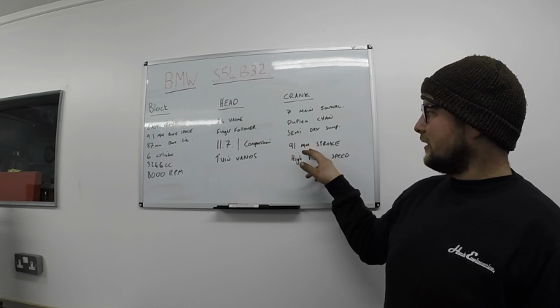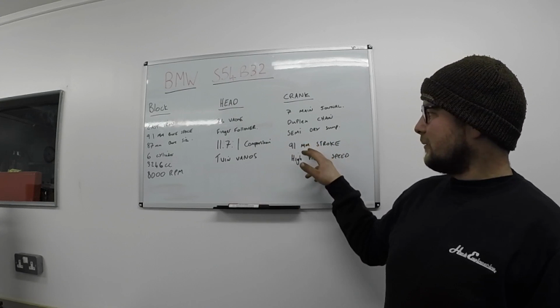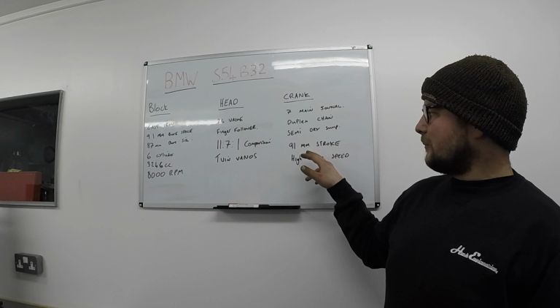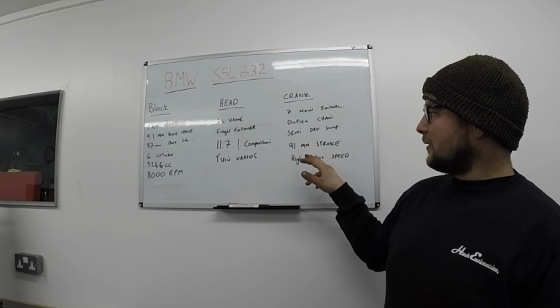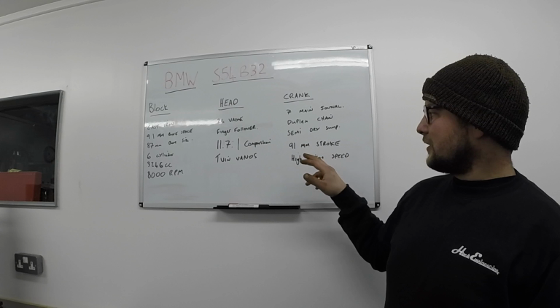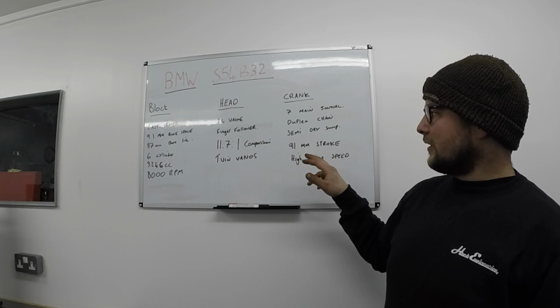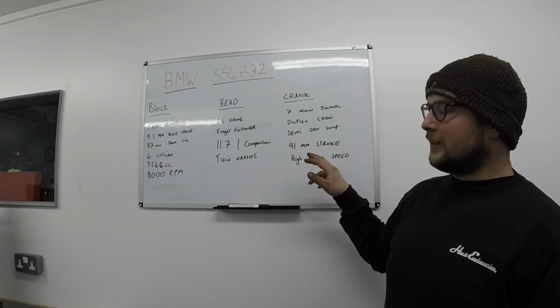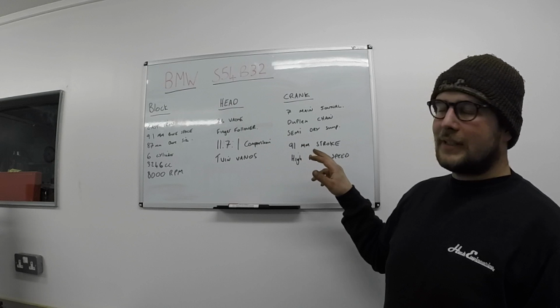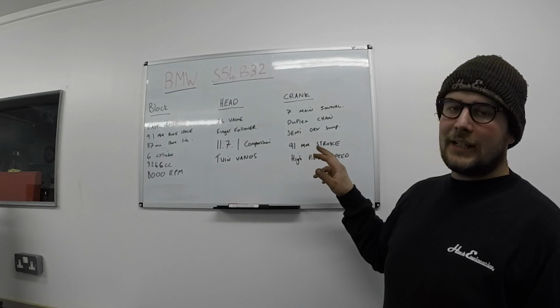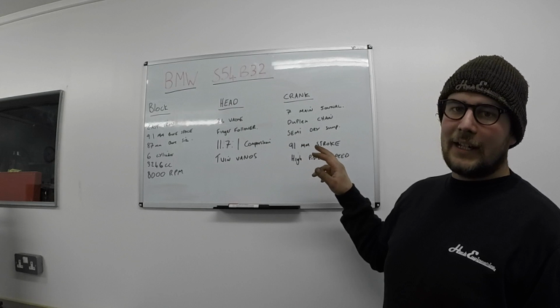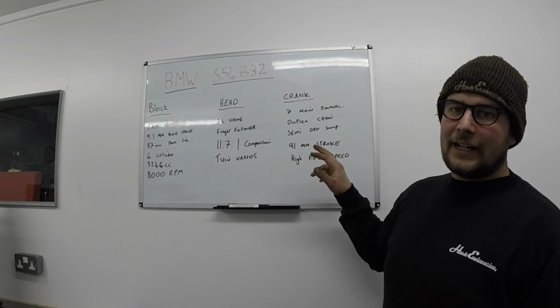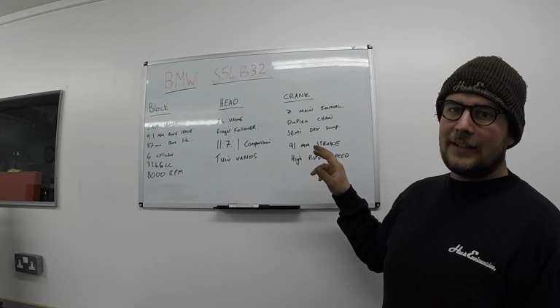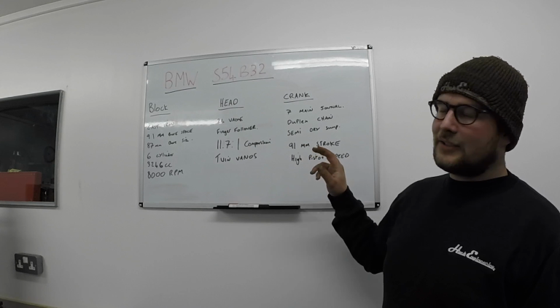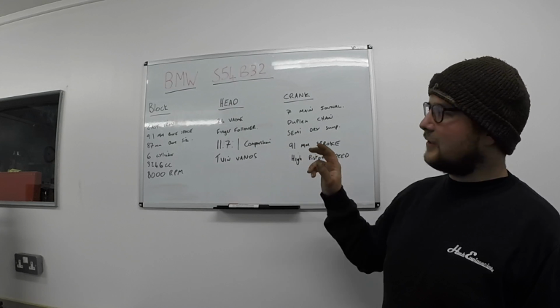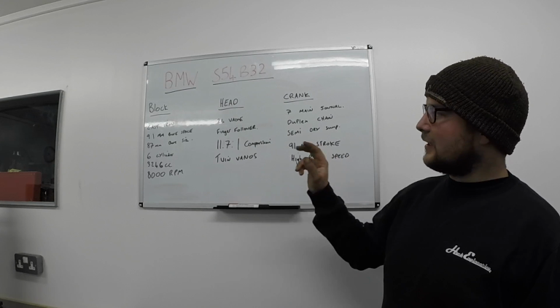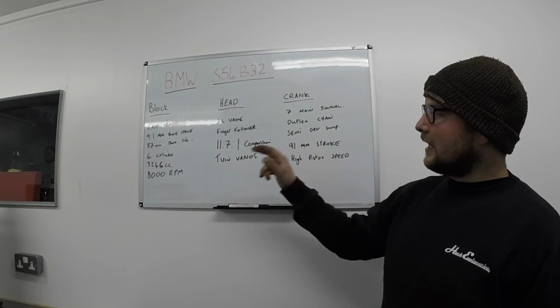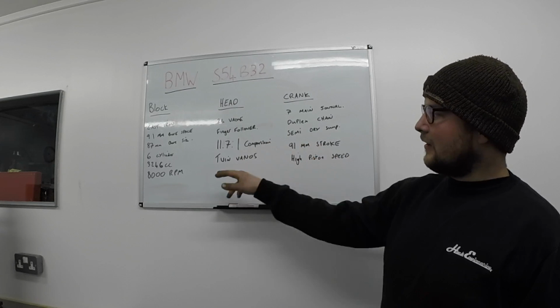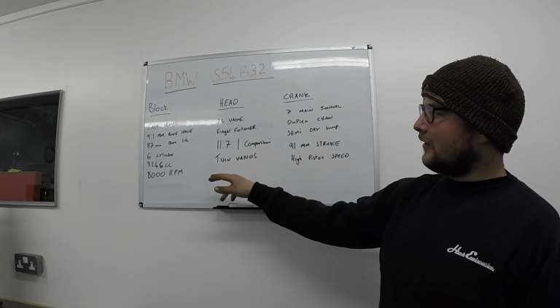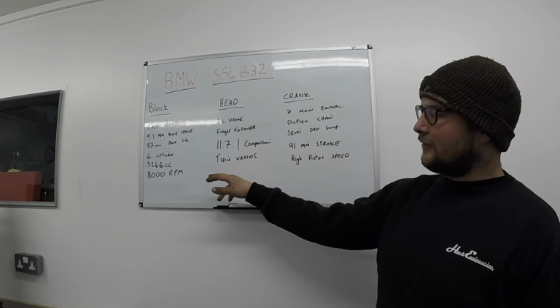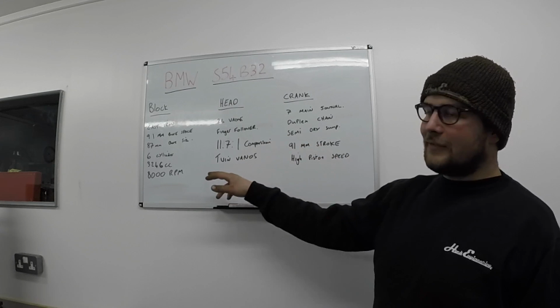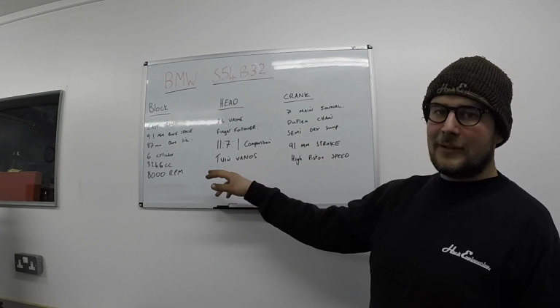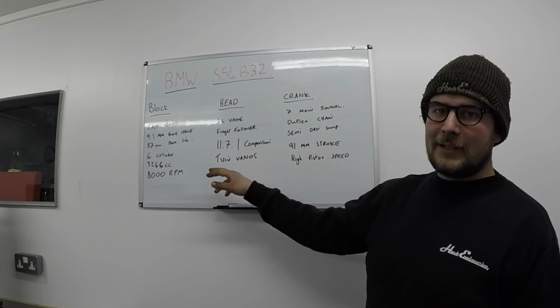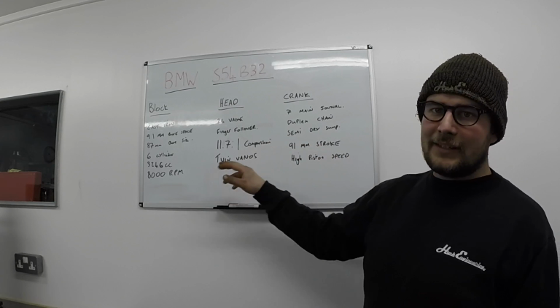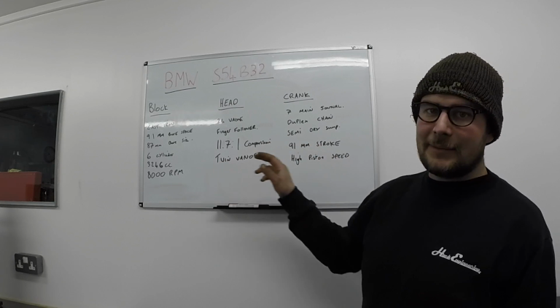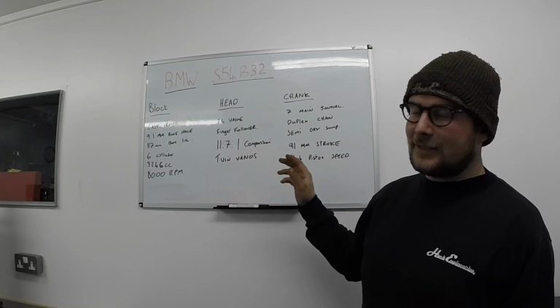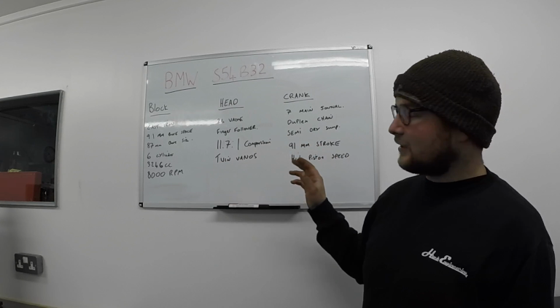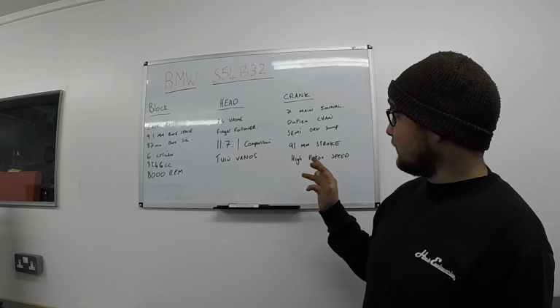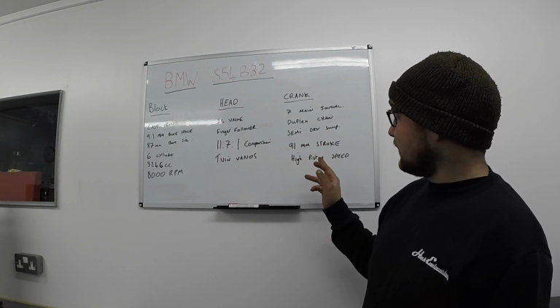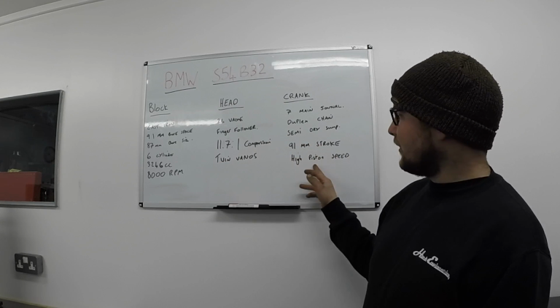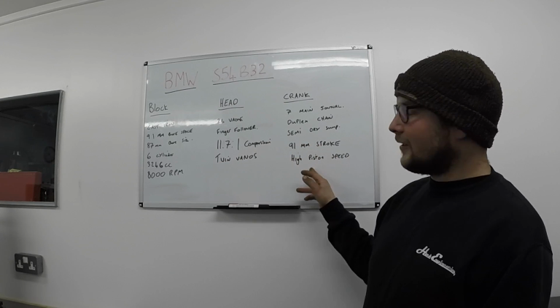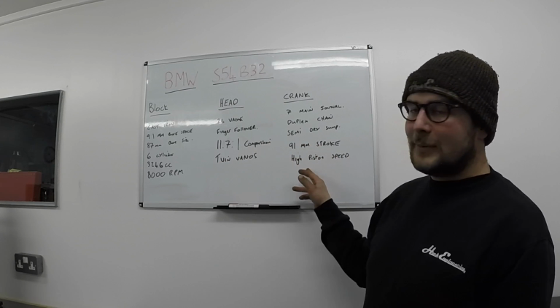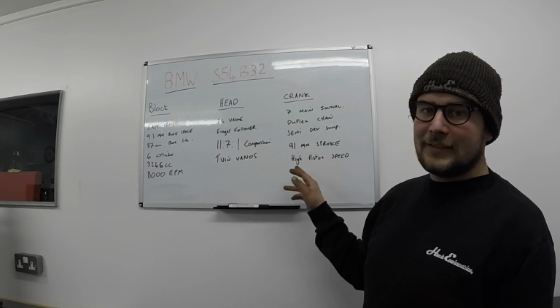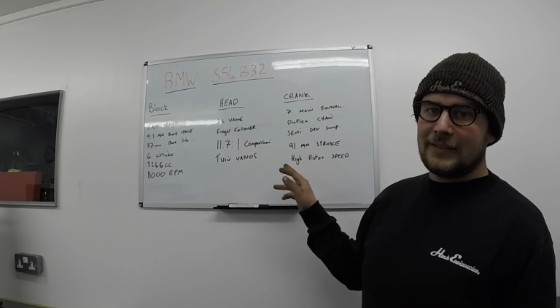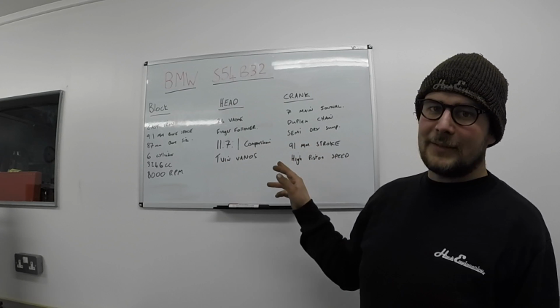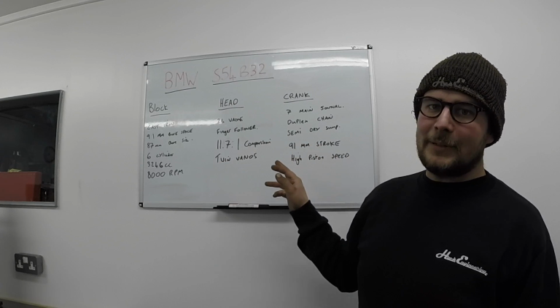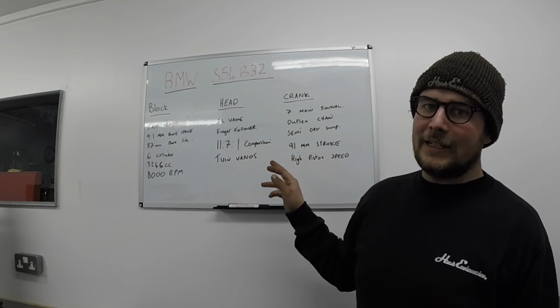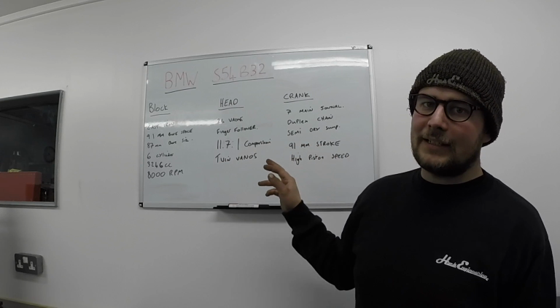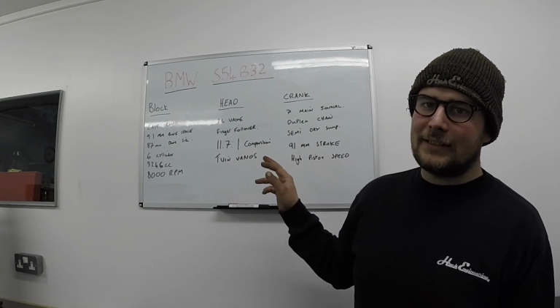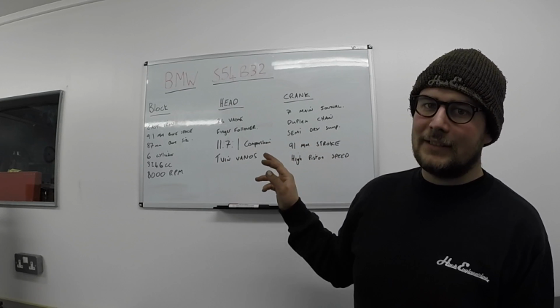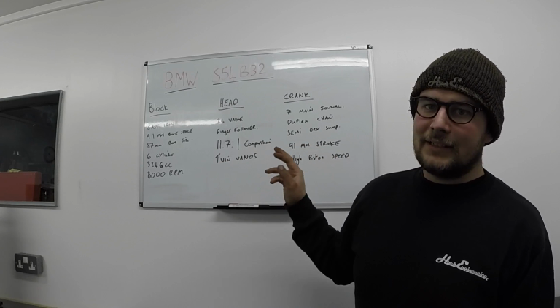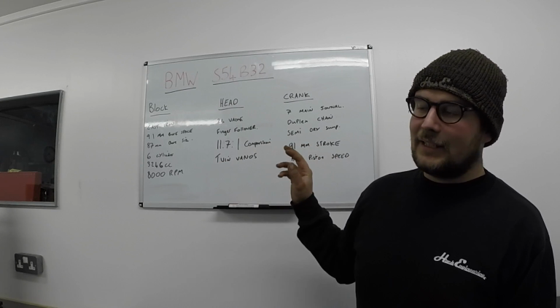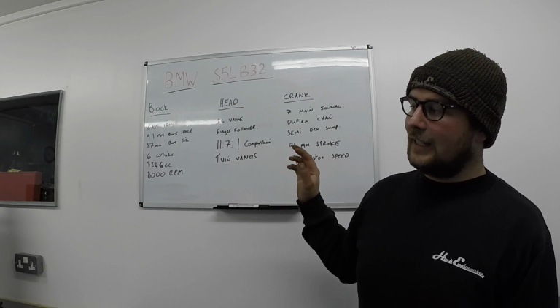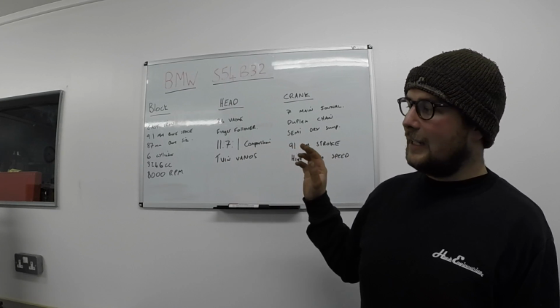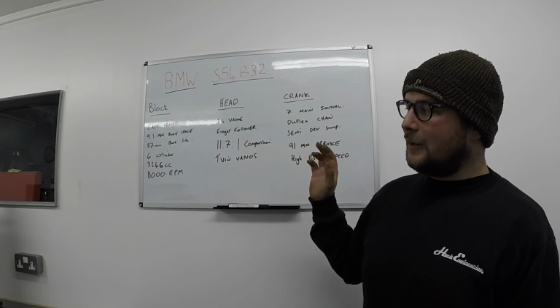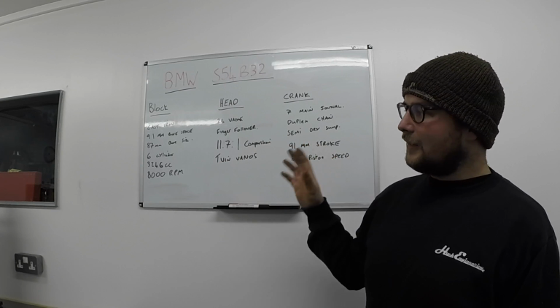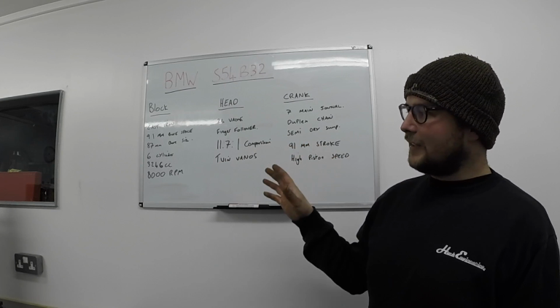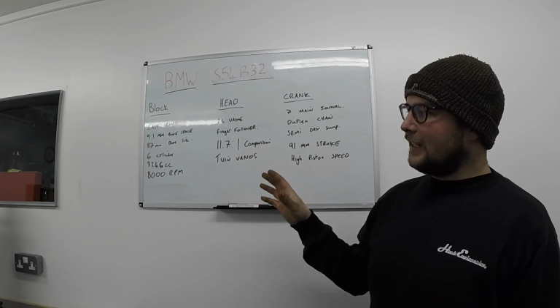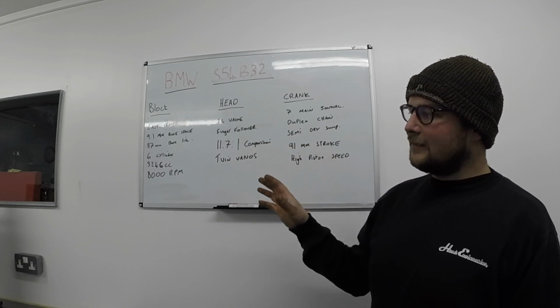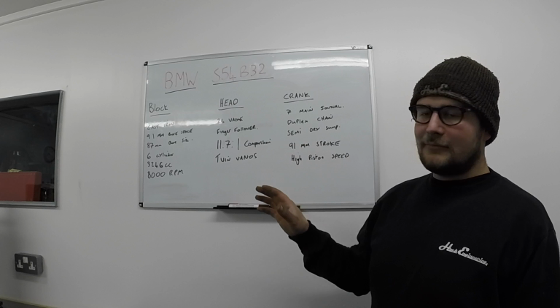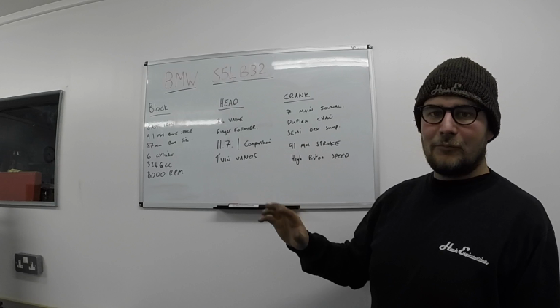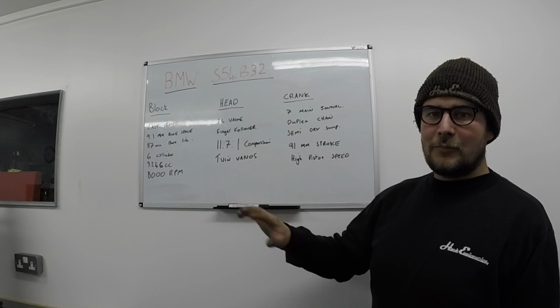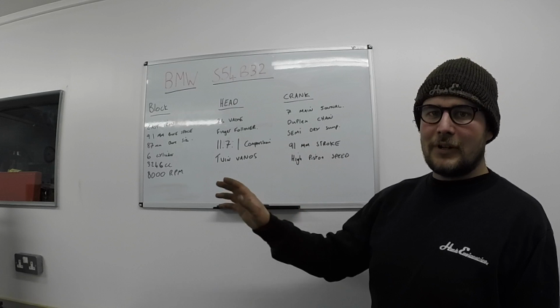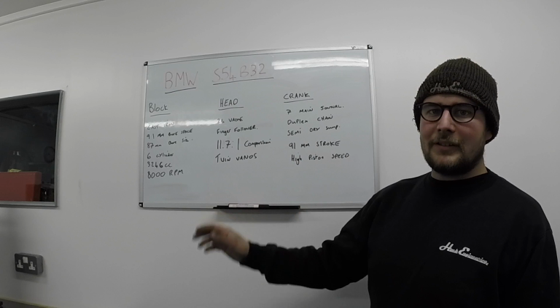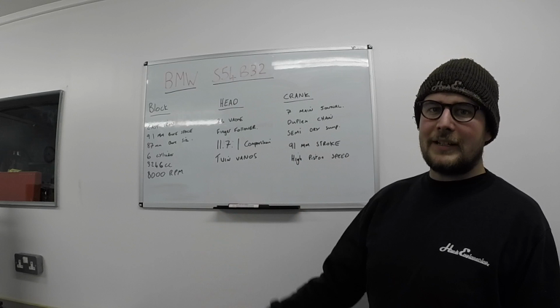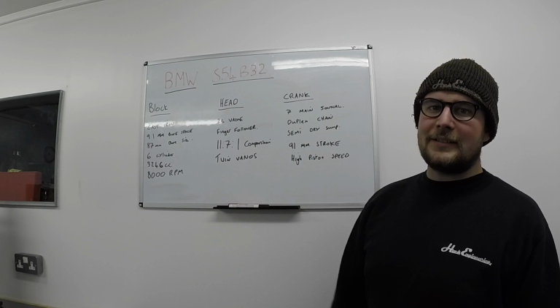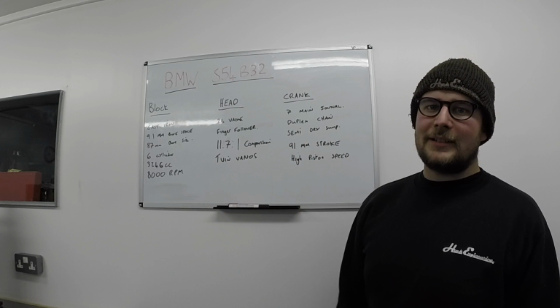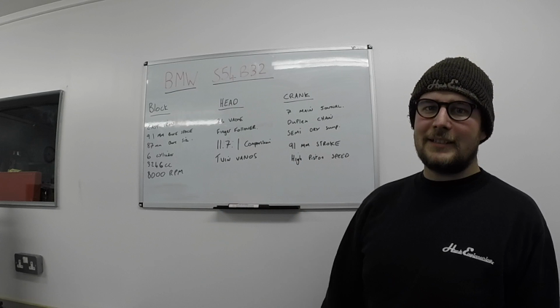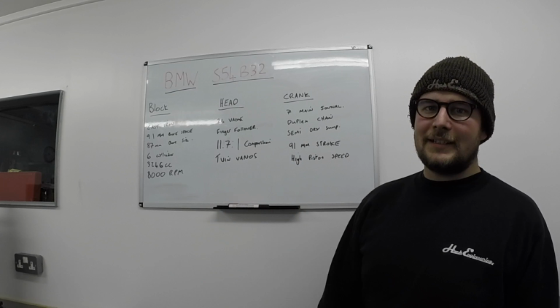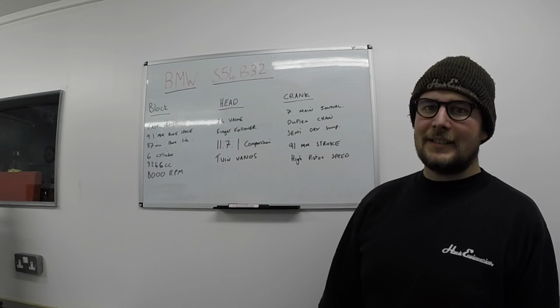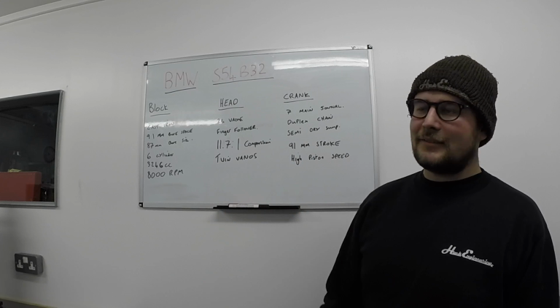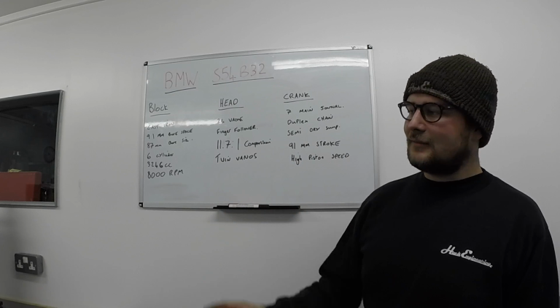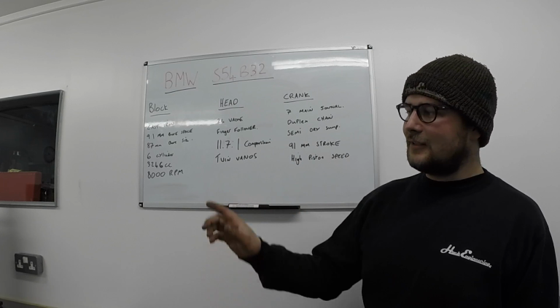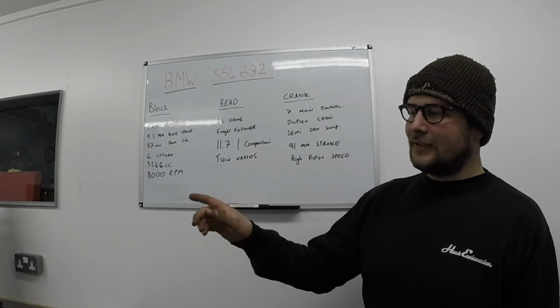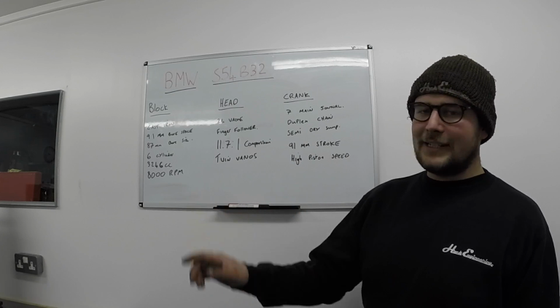91mm stroke, and due to that high rev limit that means it's got a very high piston speed. We'll go into it in detail after this.